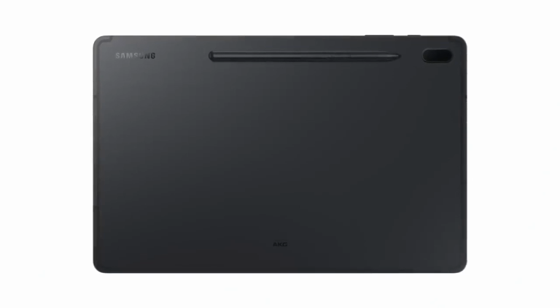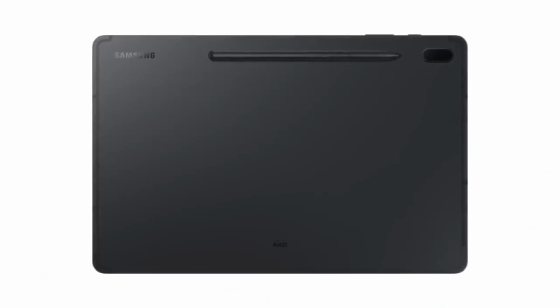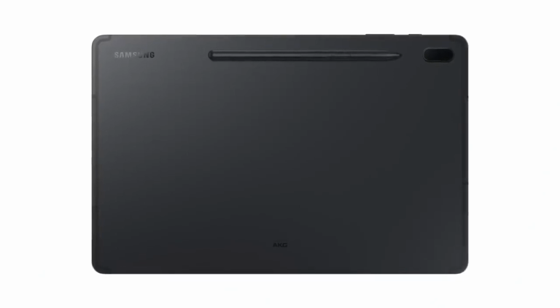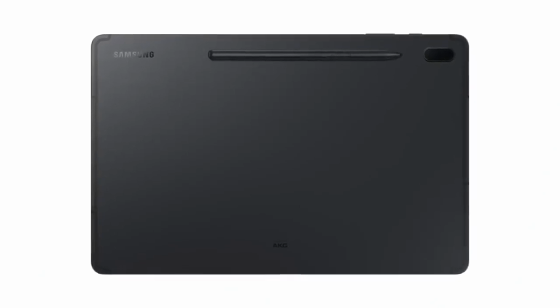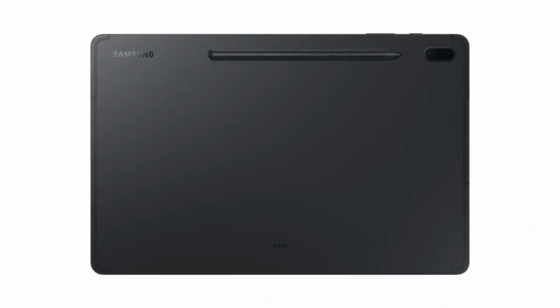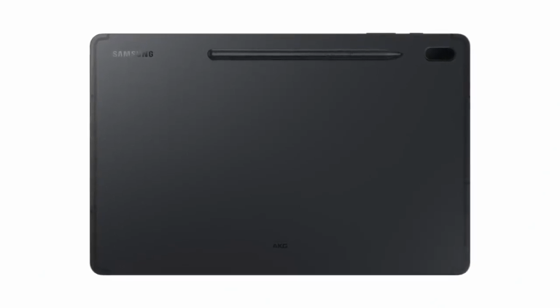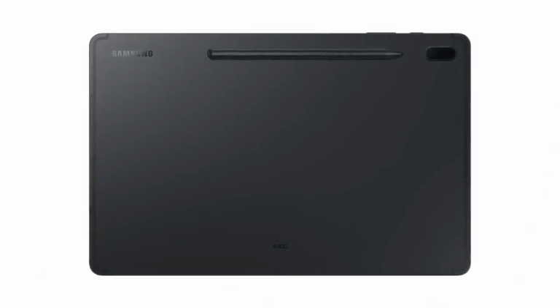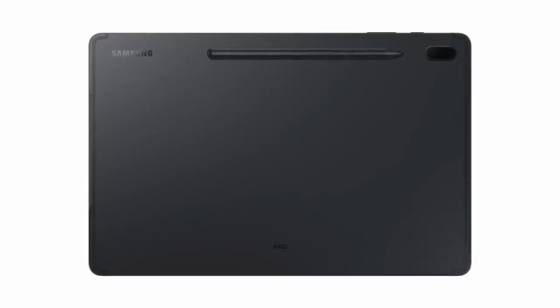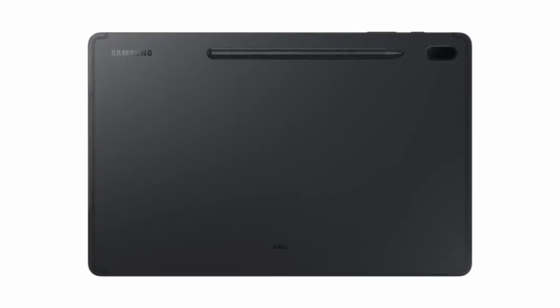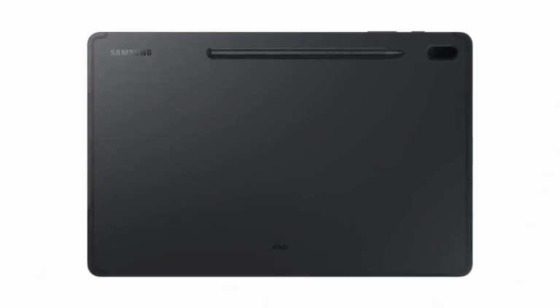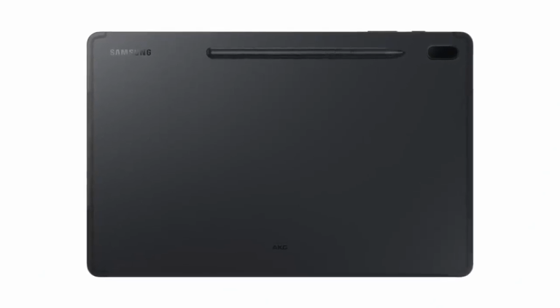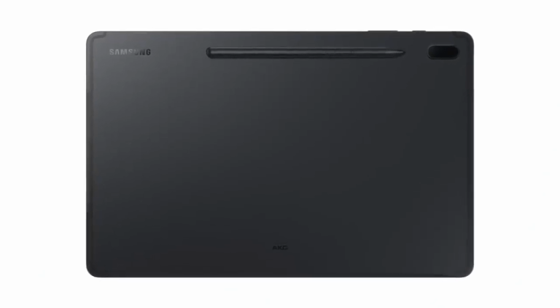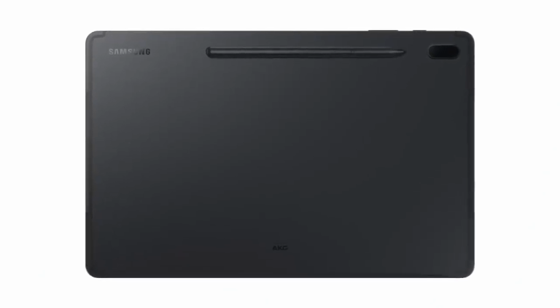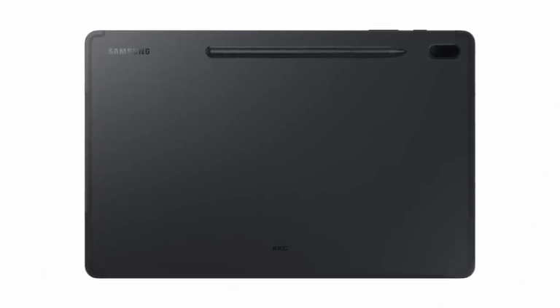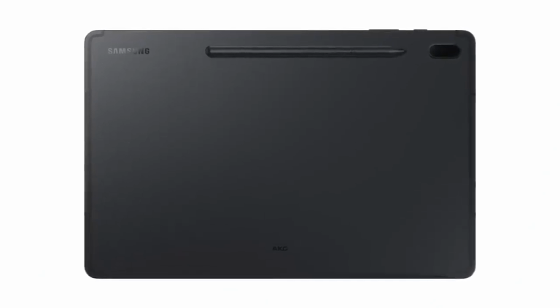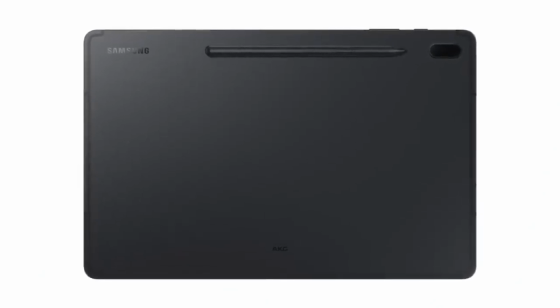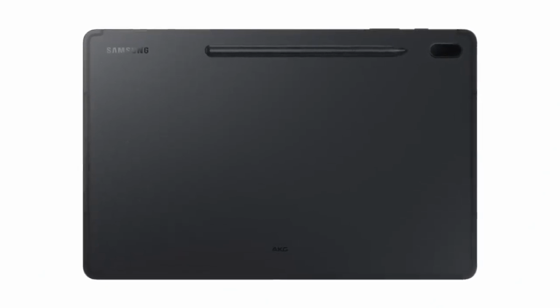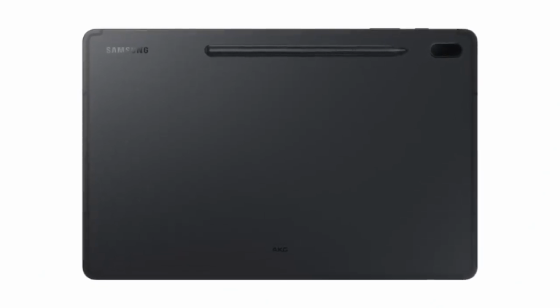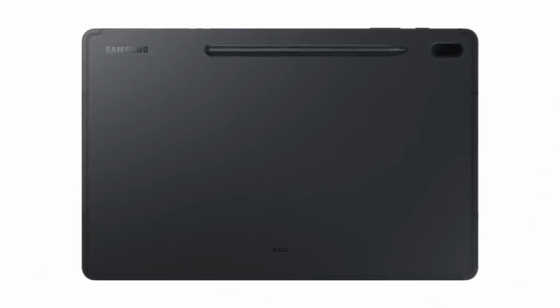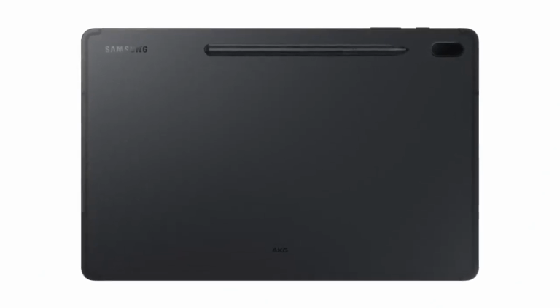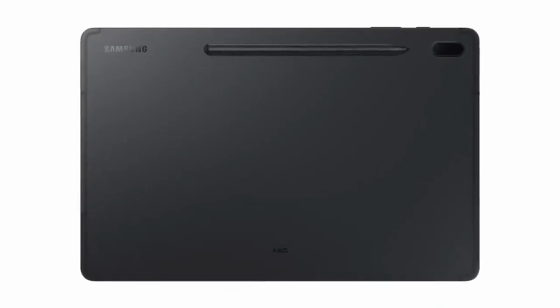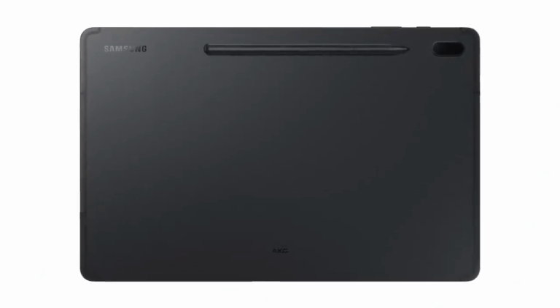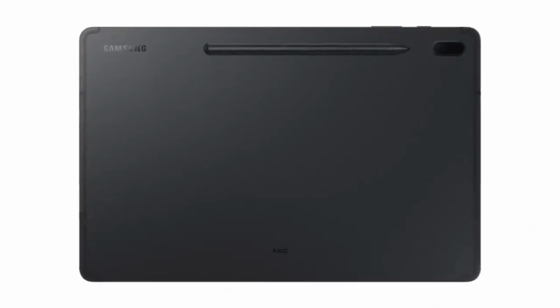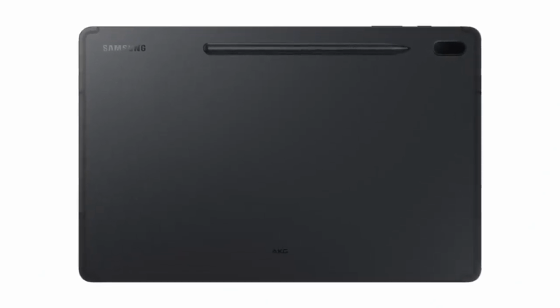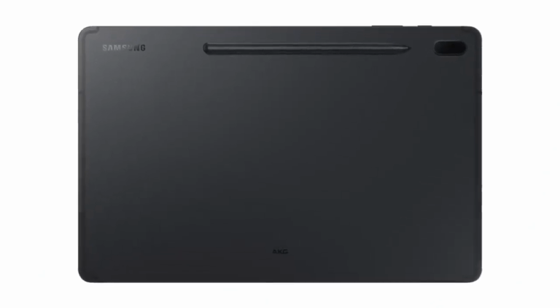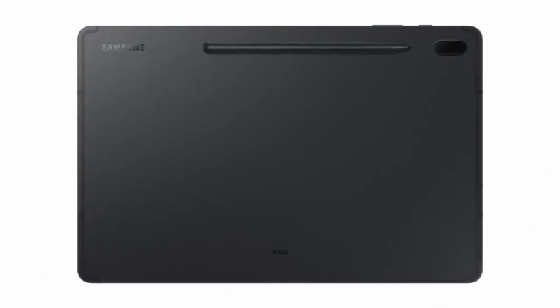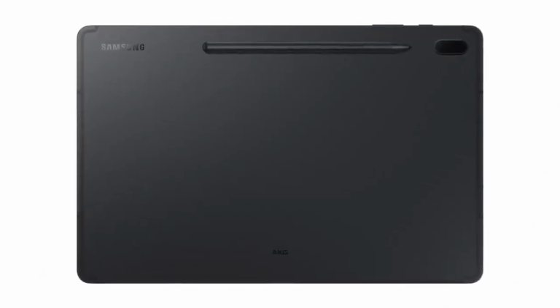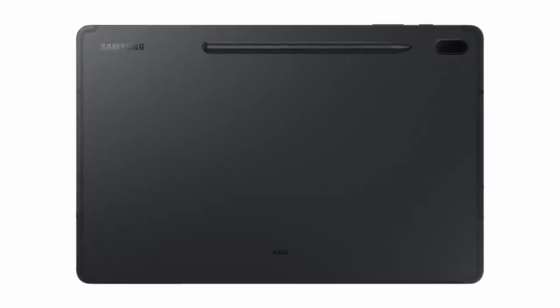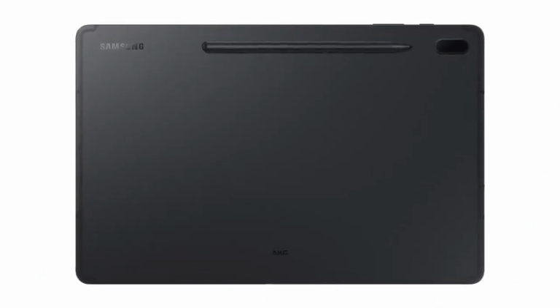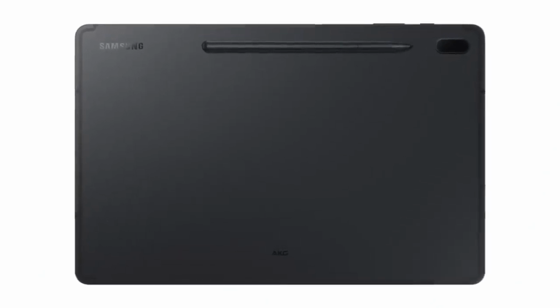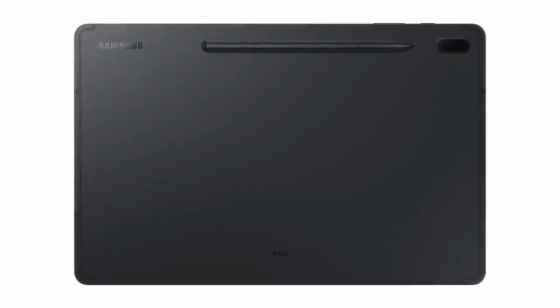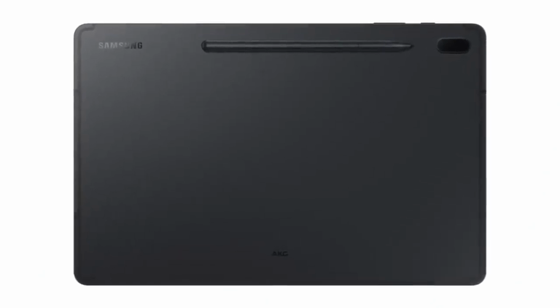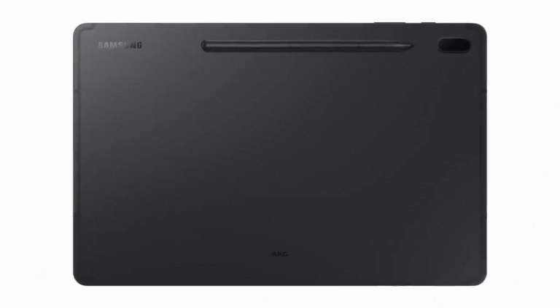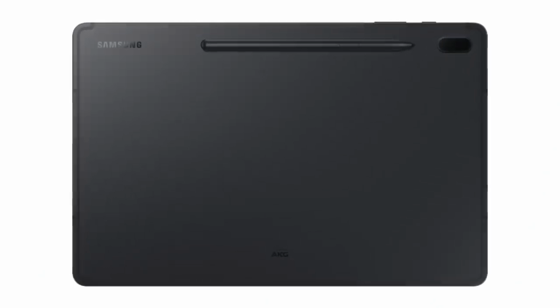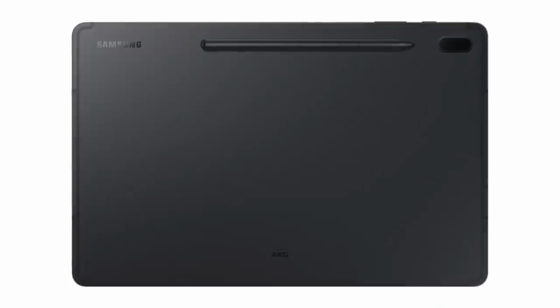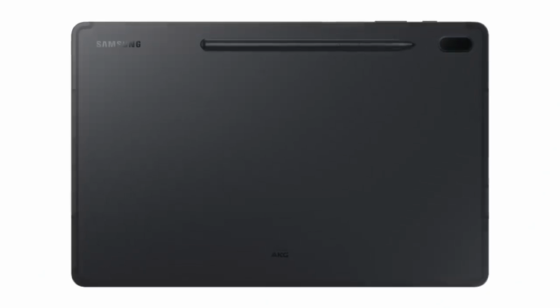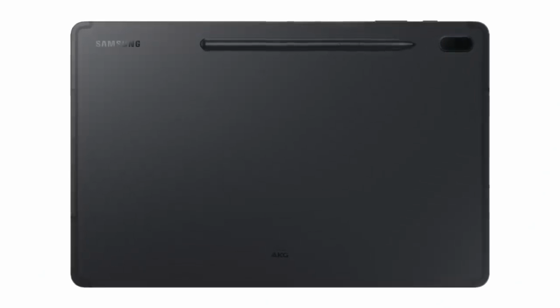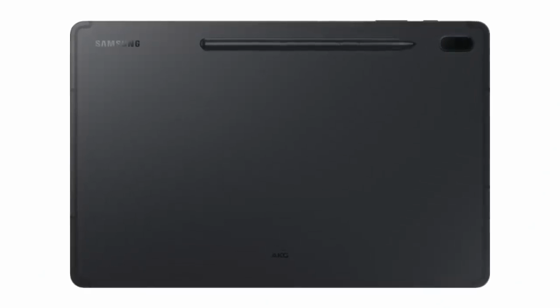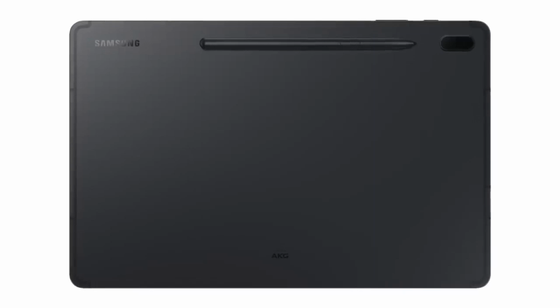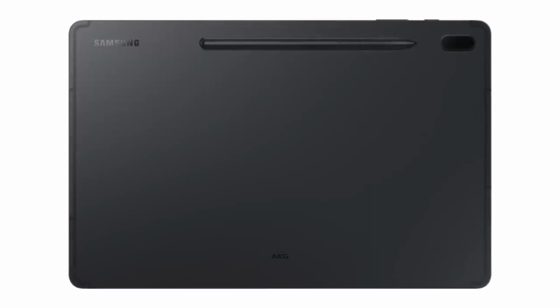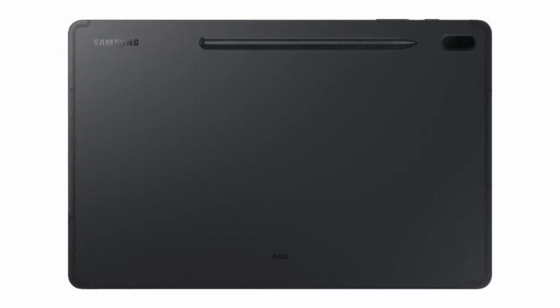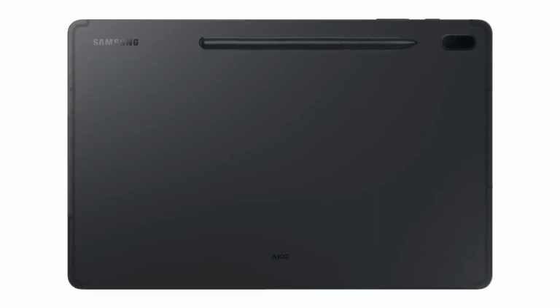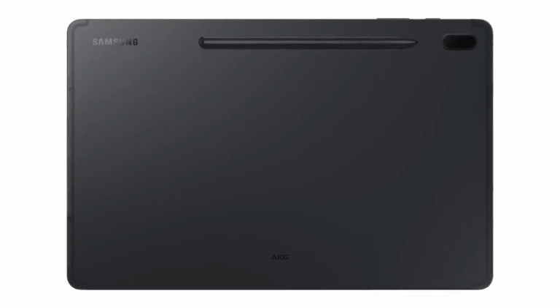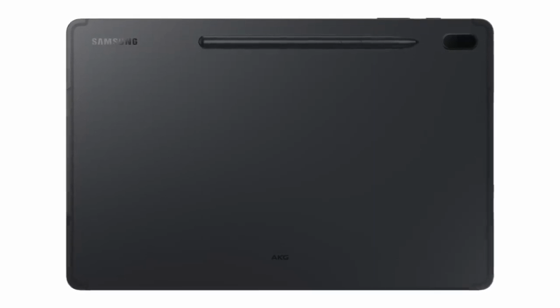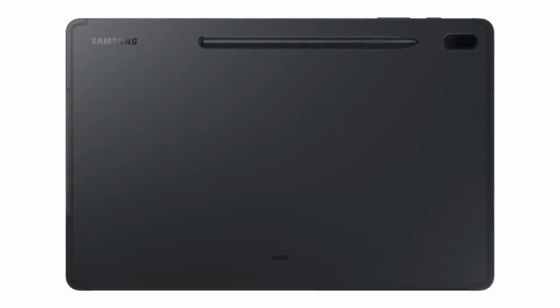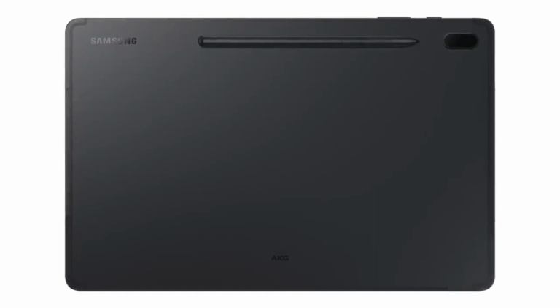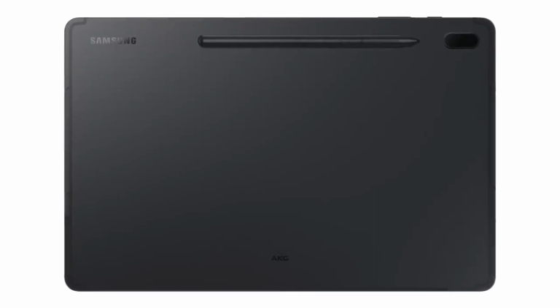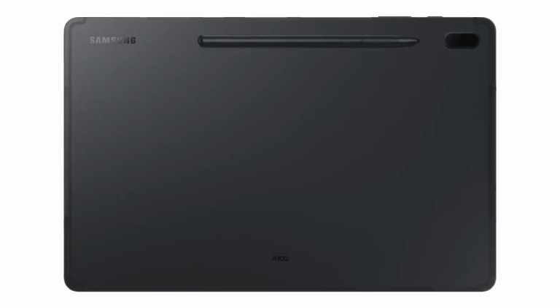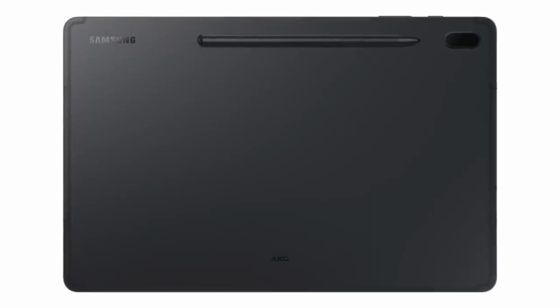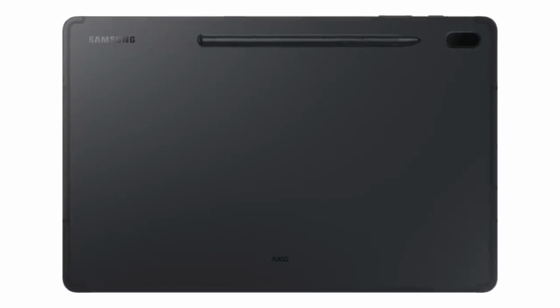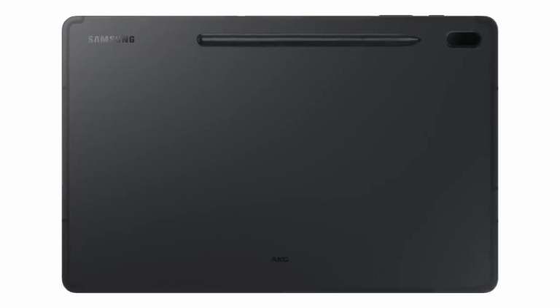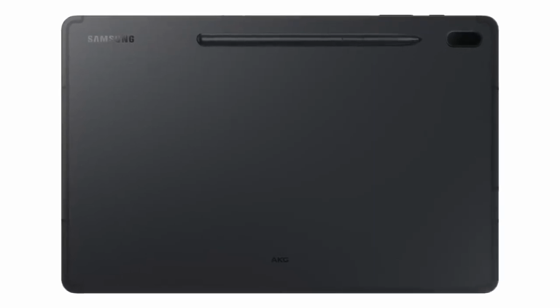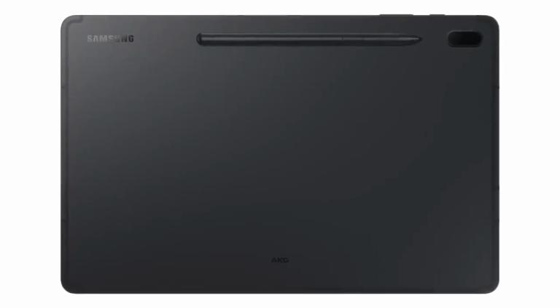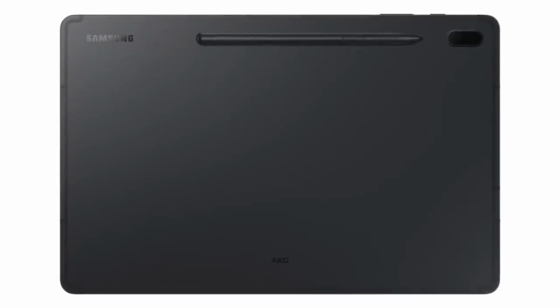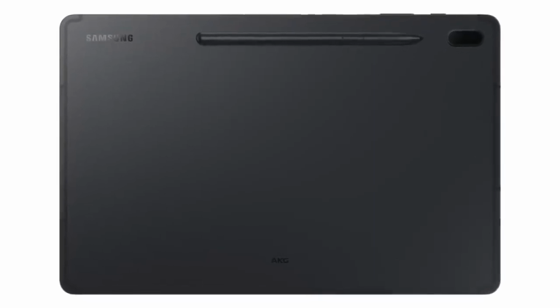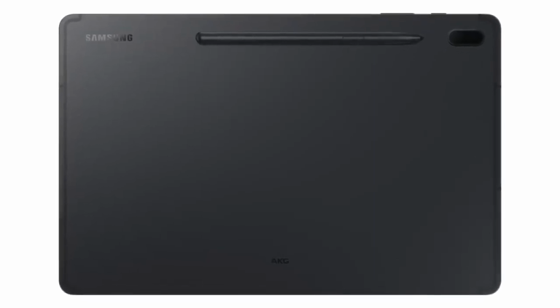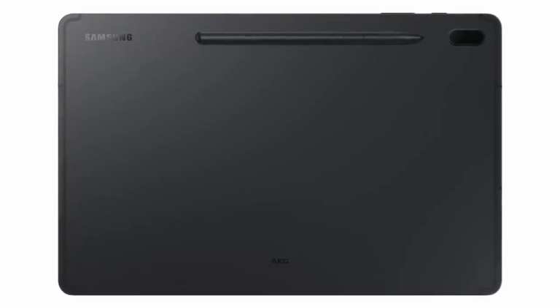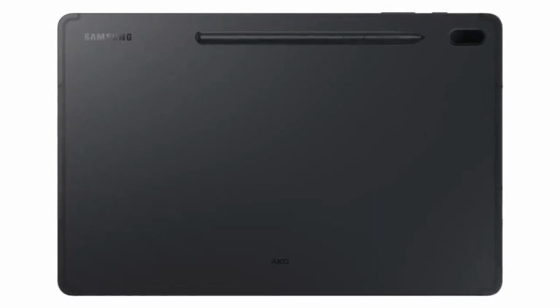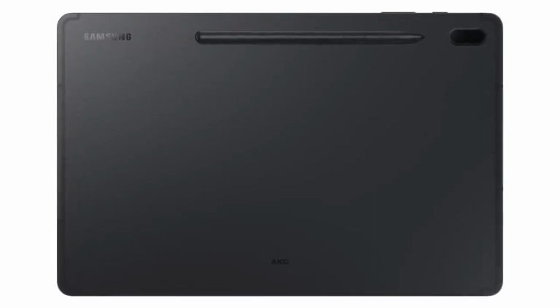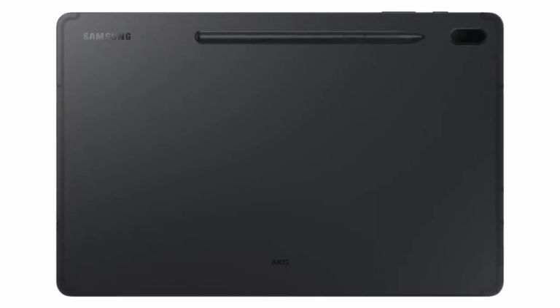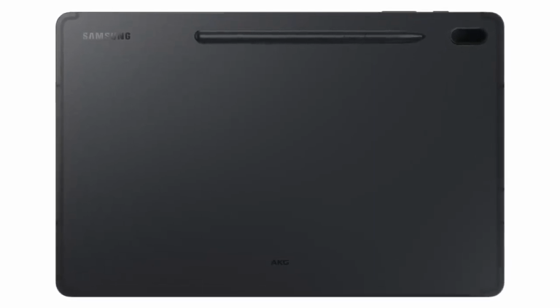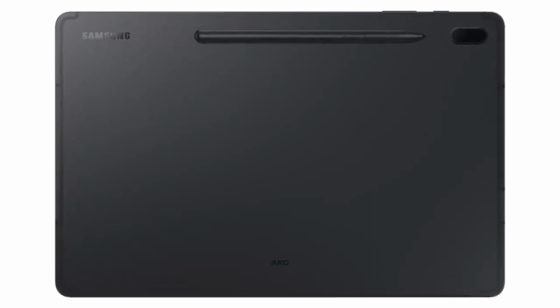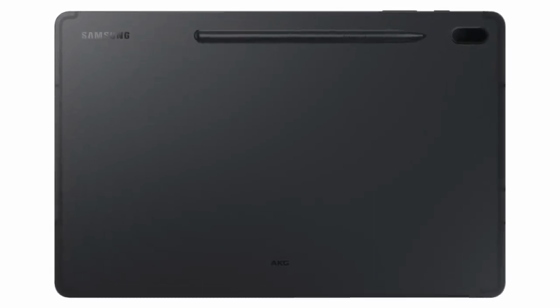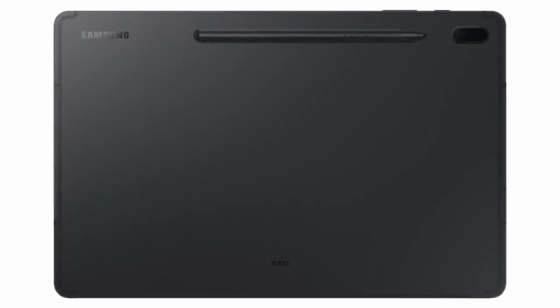The Galaxy Tab S7 FE also features a metallic design, dual speakers tuned by AKG, and Samsung DeX capability. All in all, the market definitely has a space for a budget tablet like this.